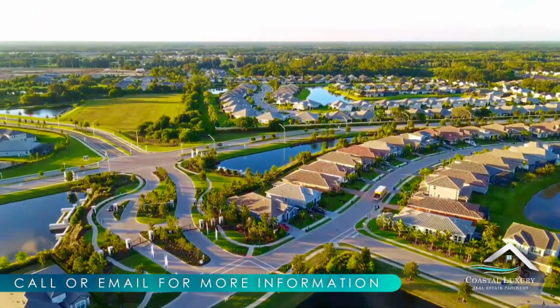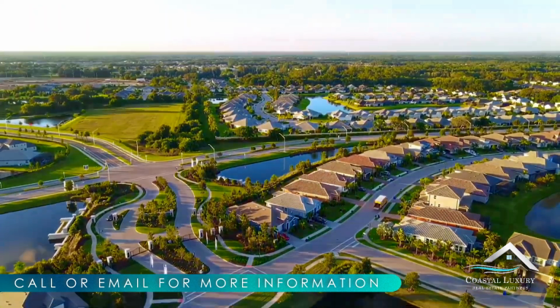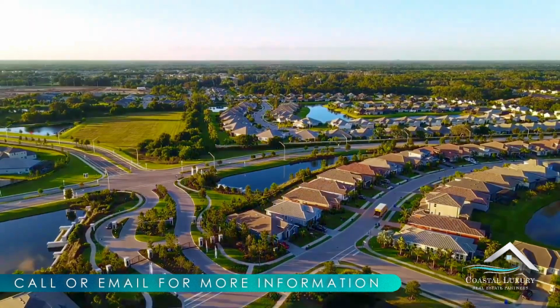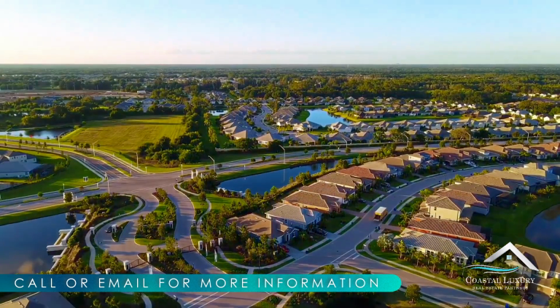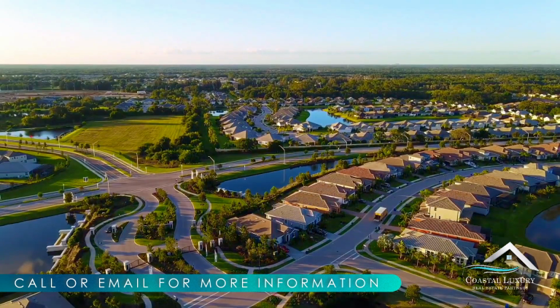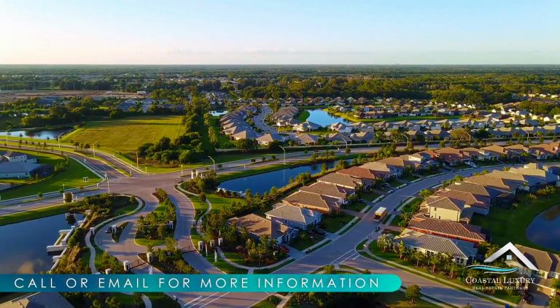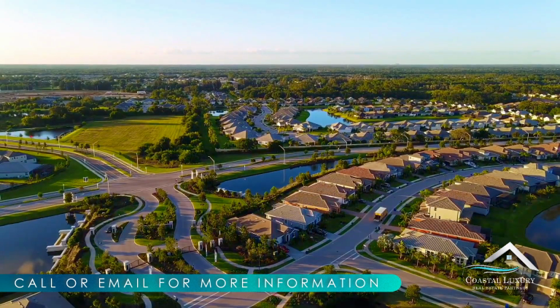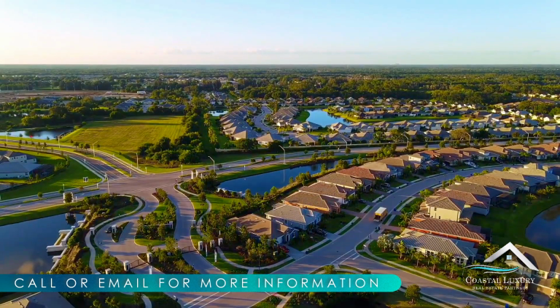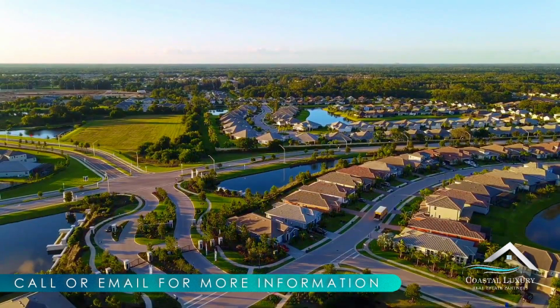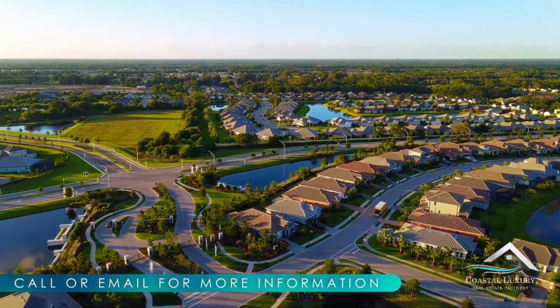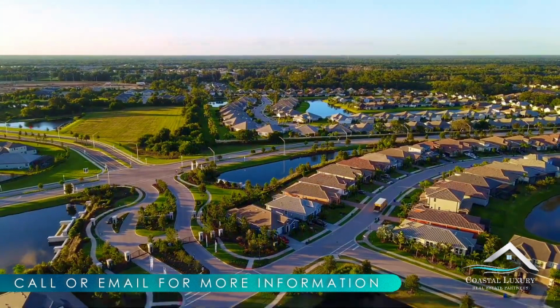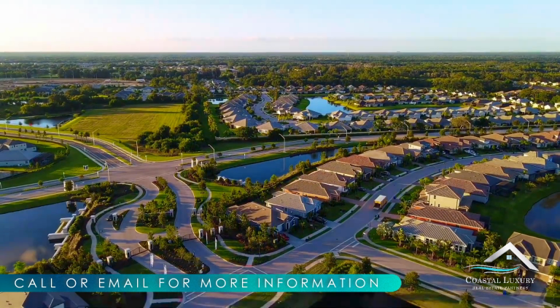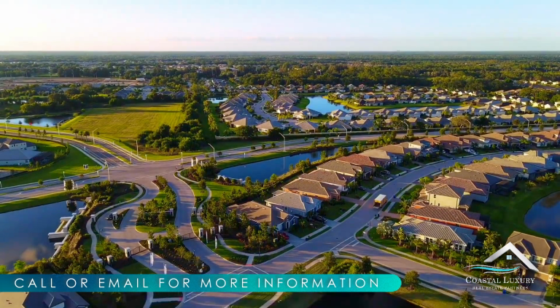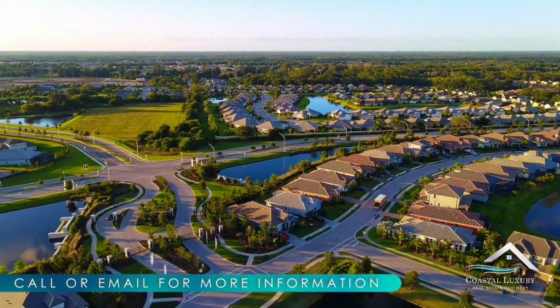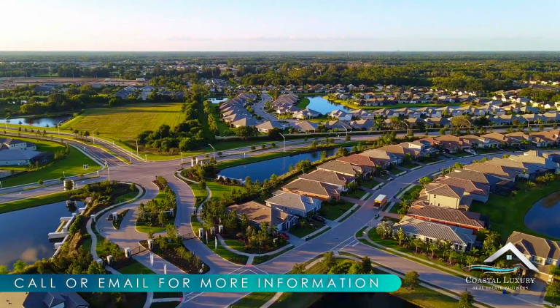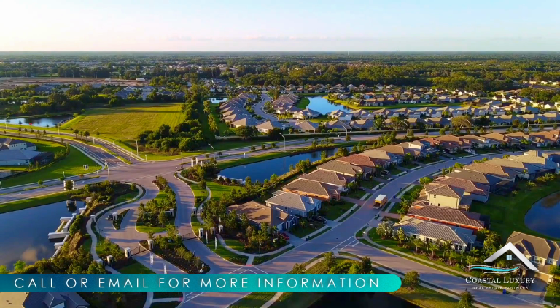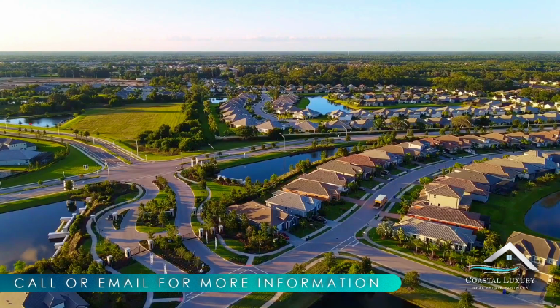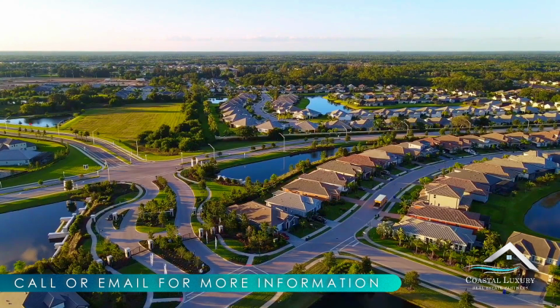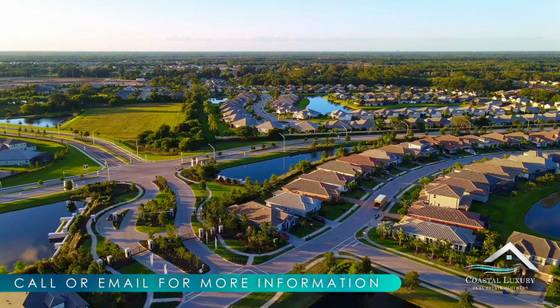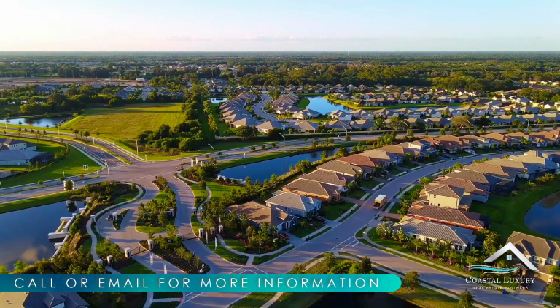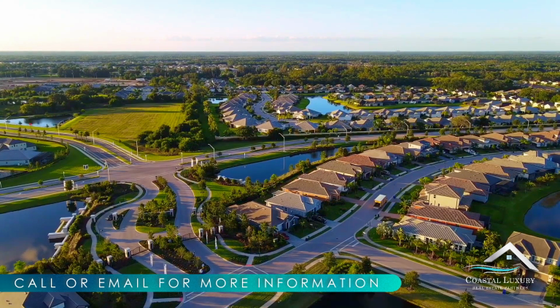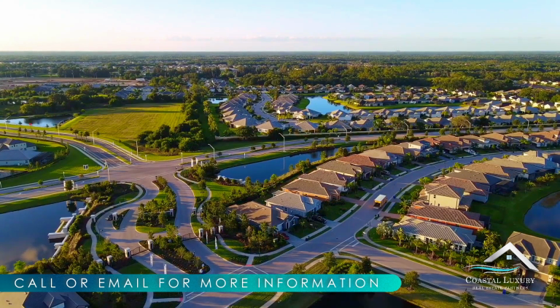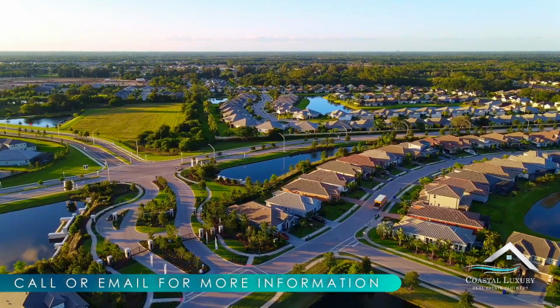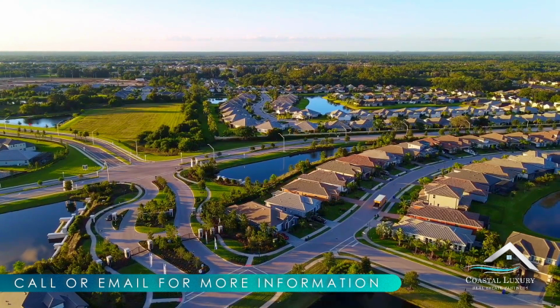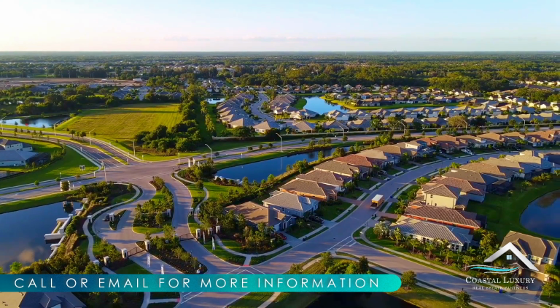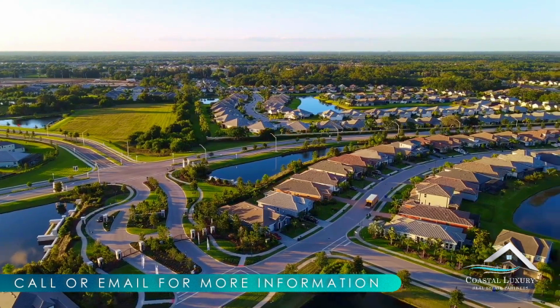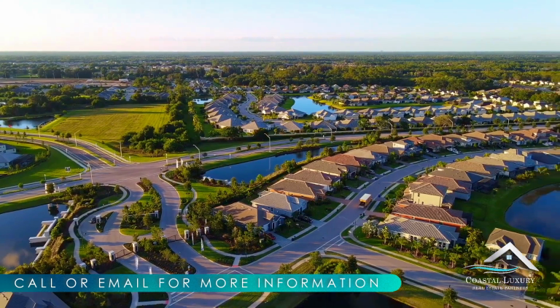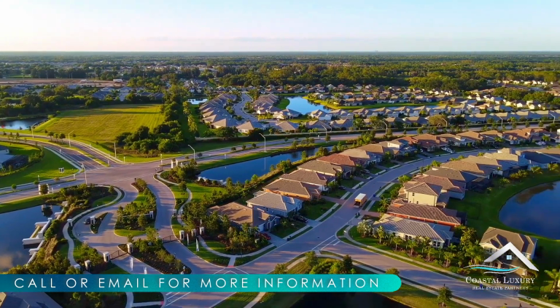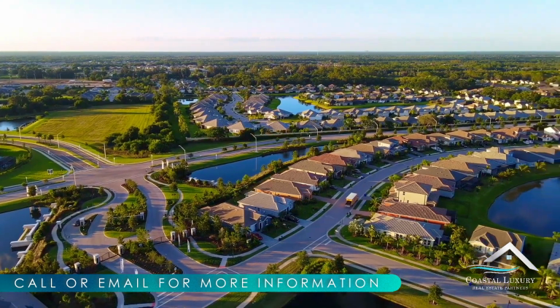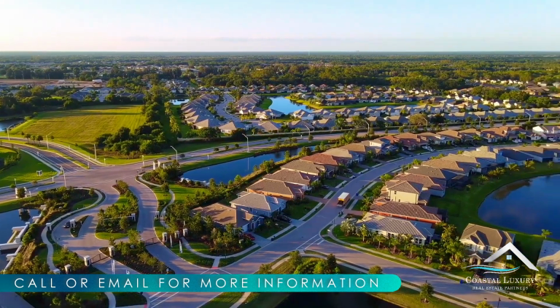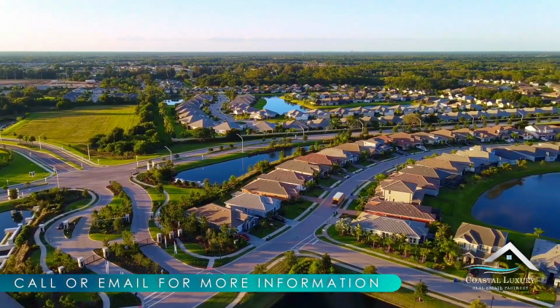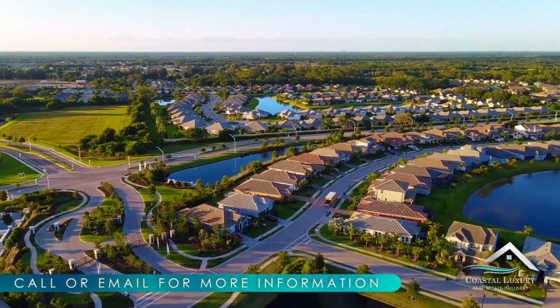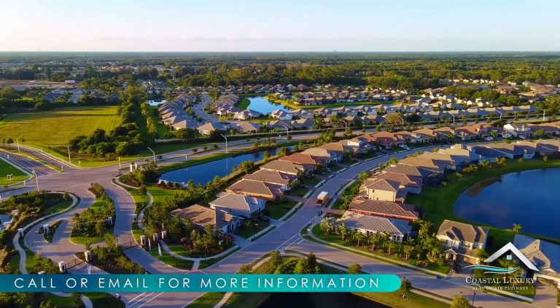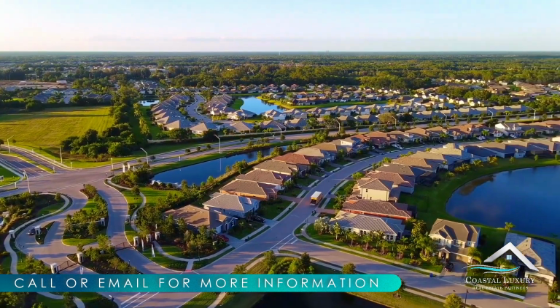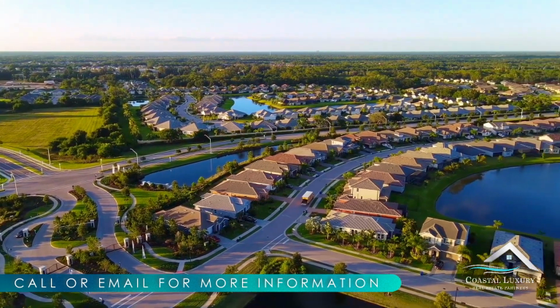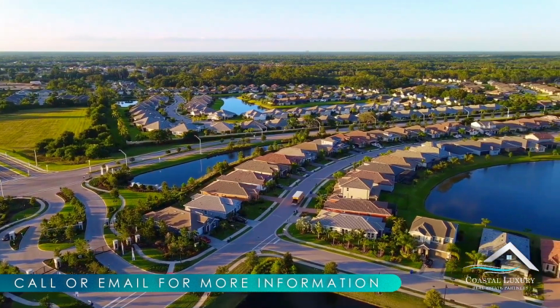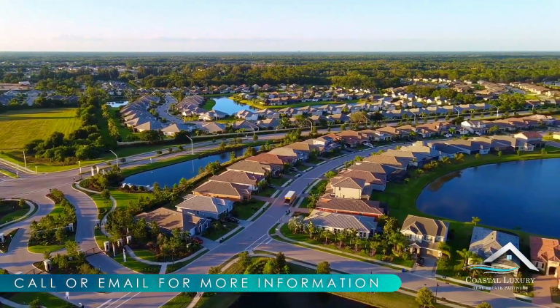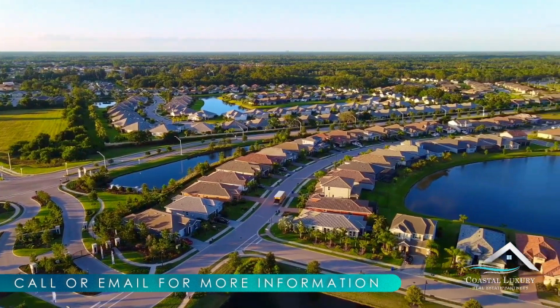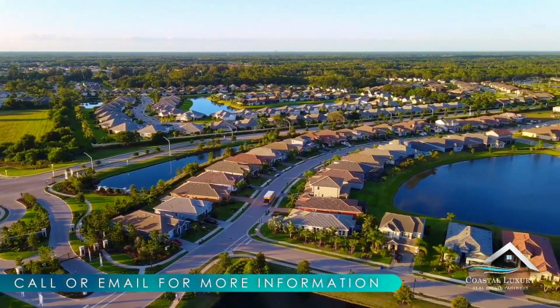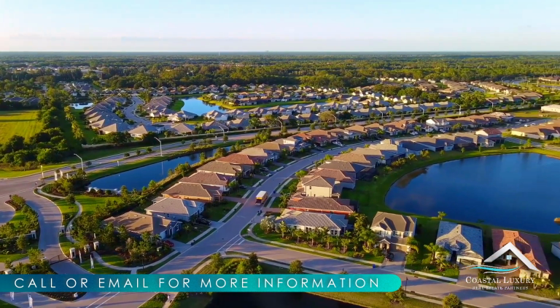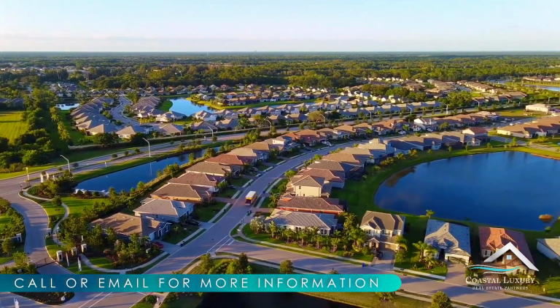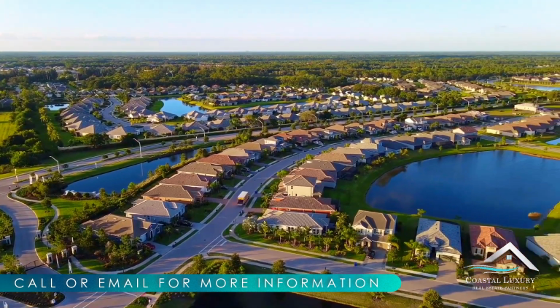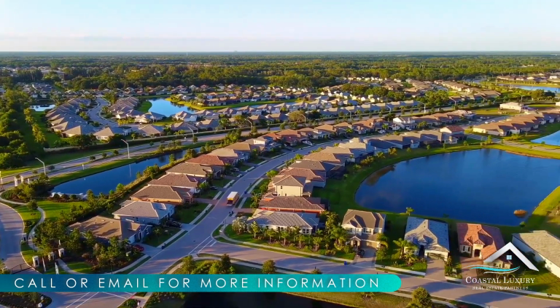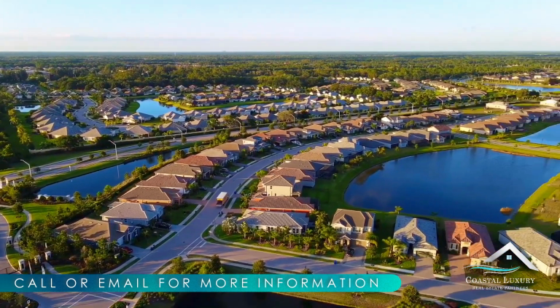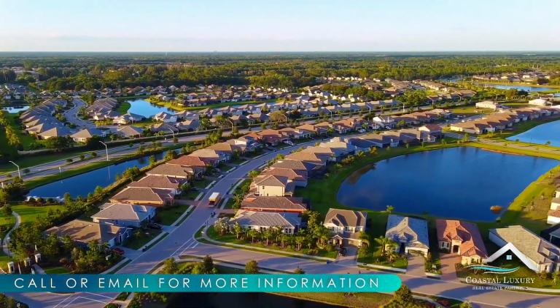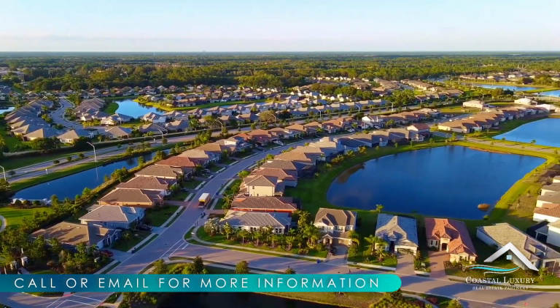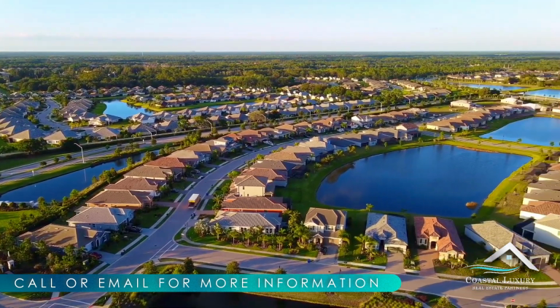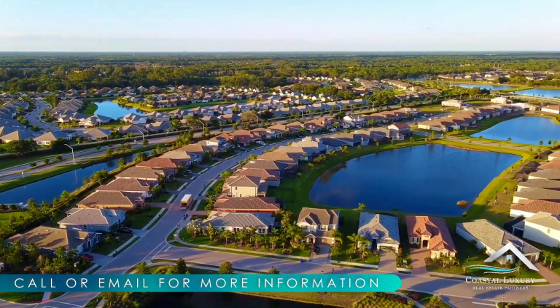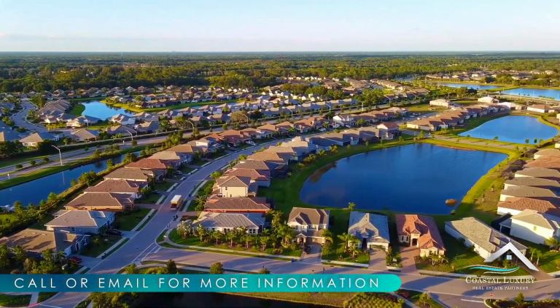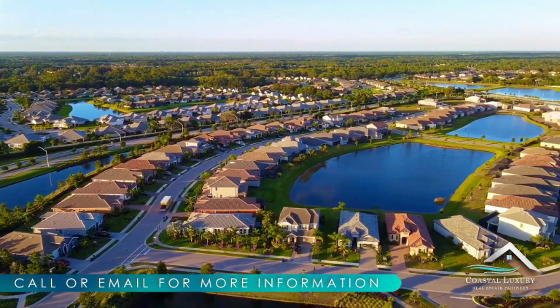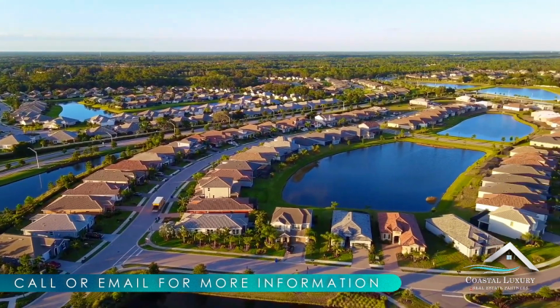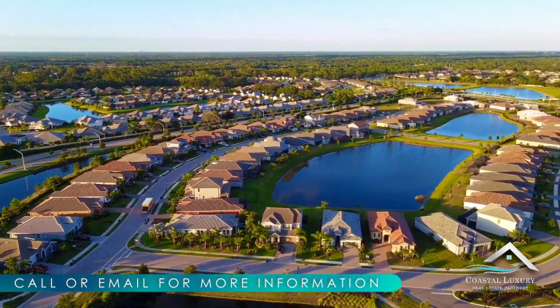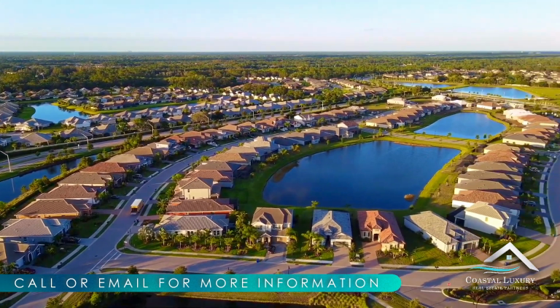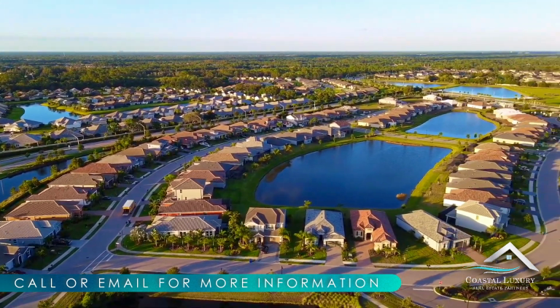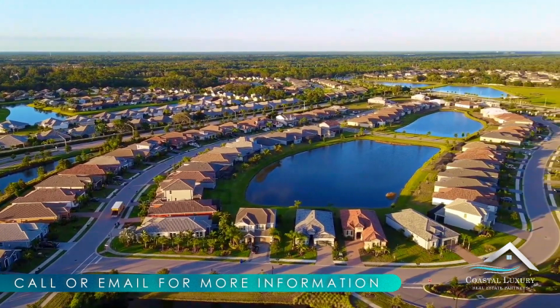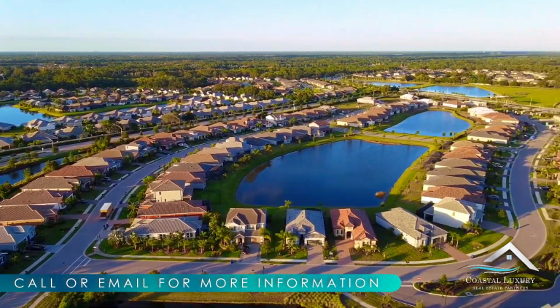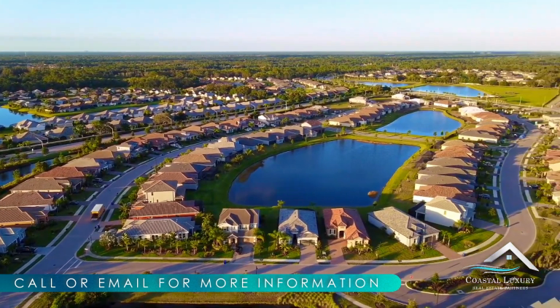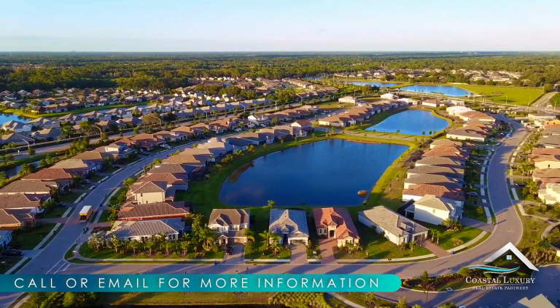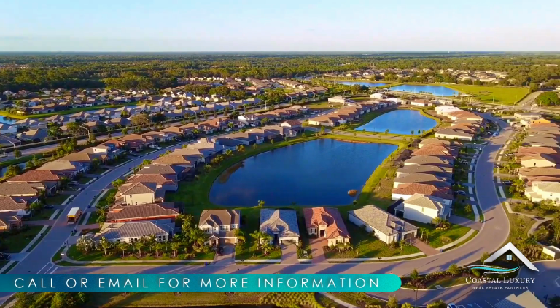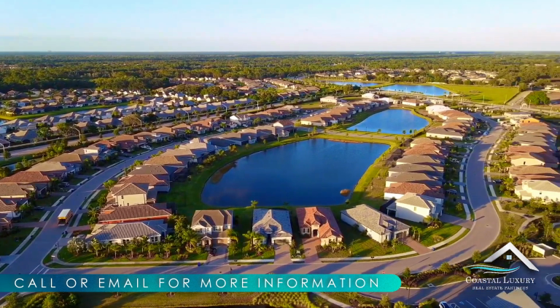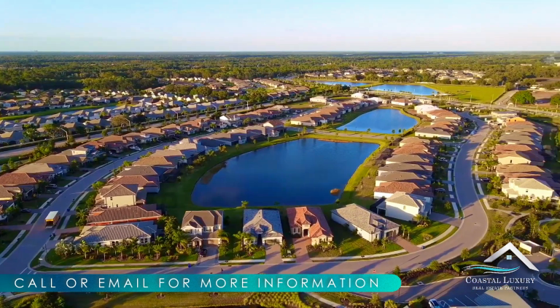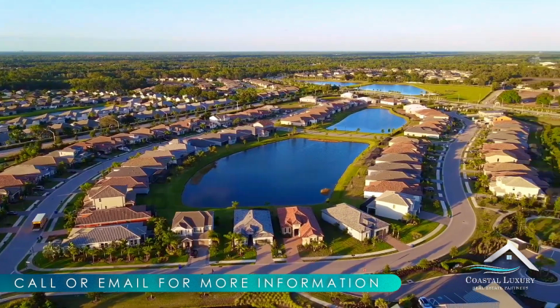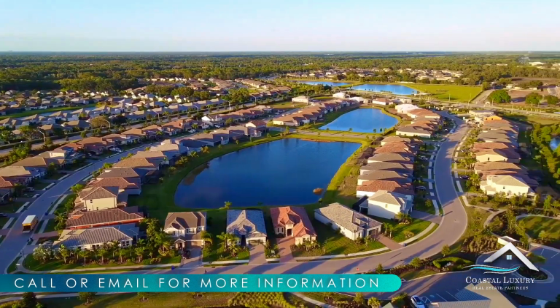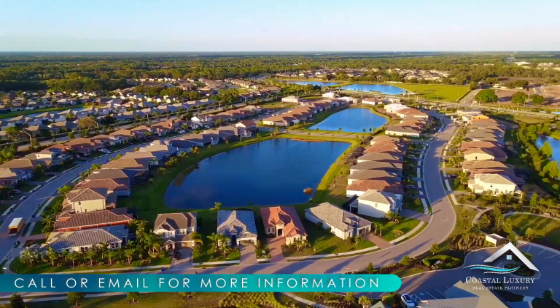HOA will be $459 a month, and the CDD will range from $900 to $3,100 annually, depending on the section you choose.